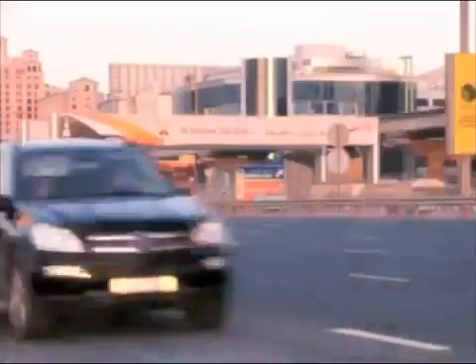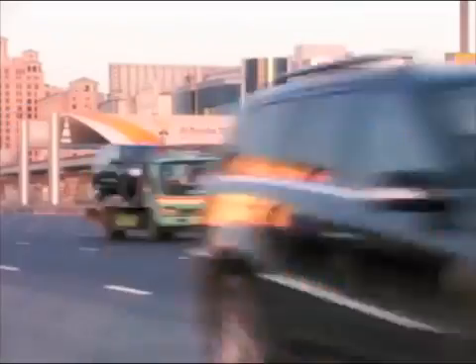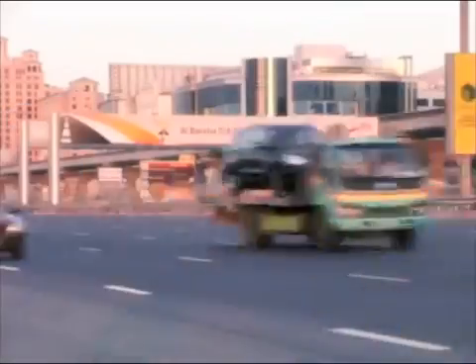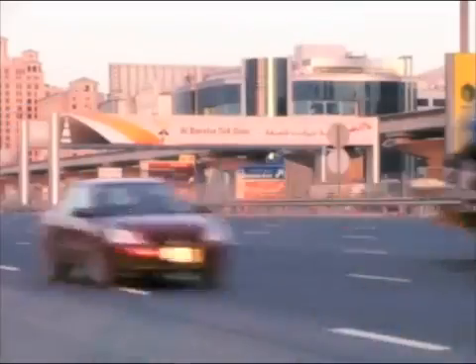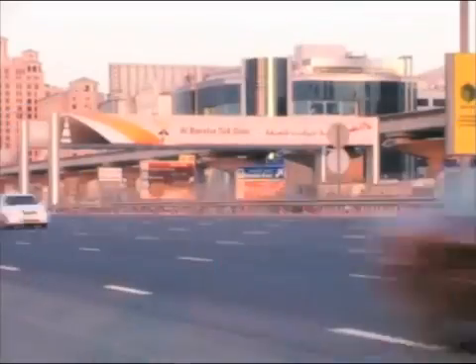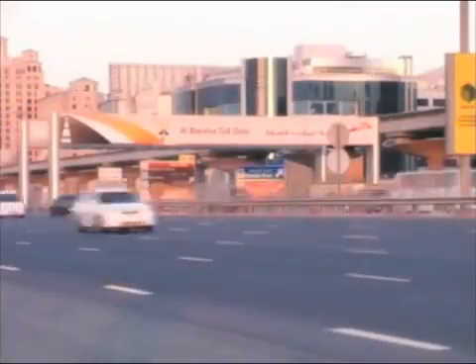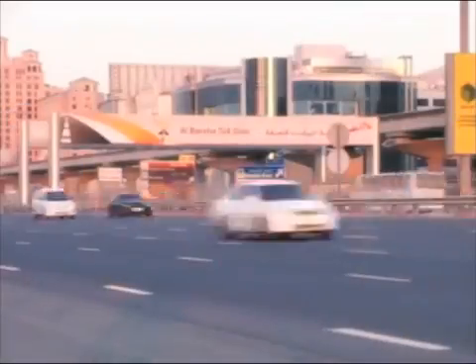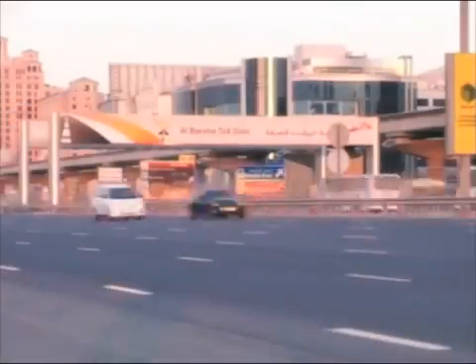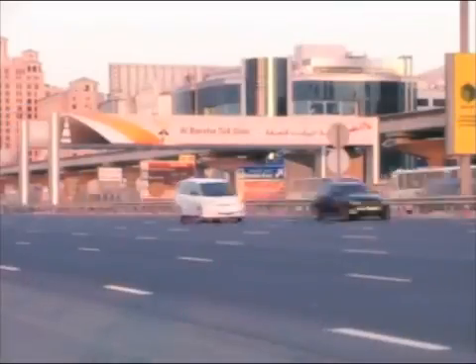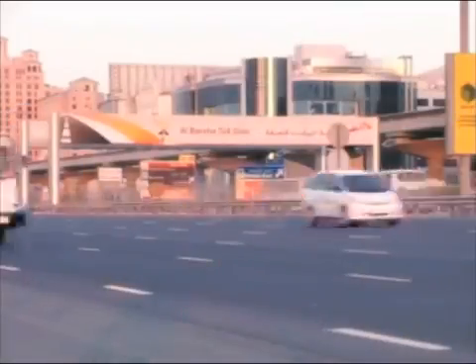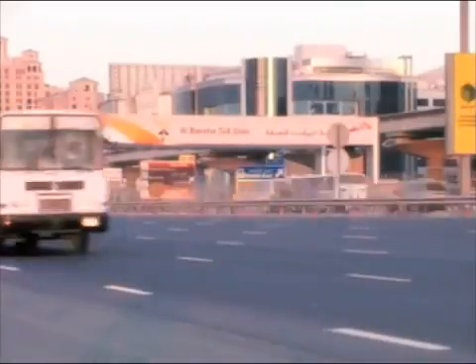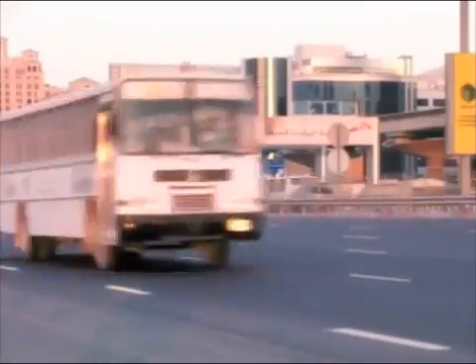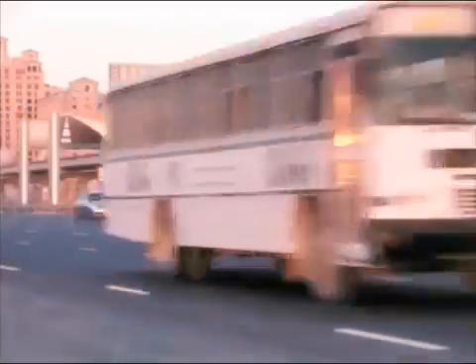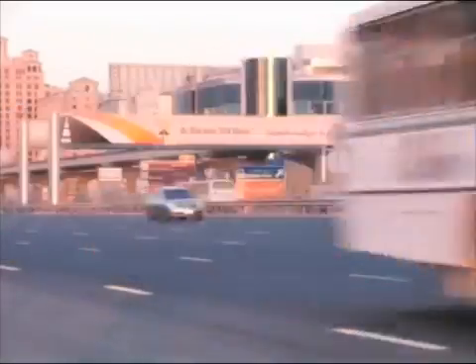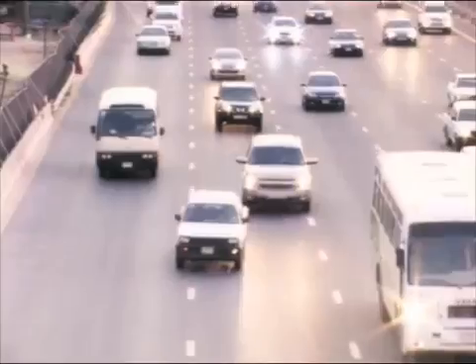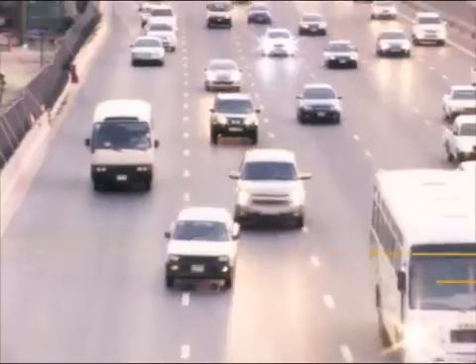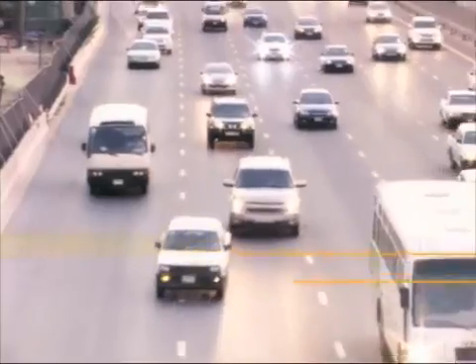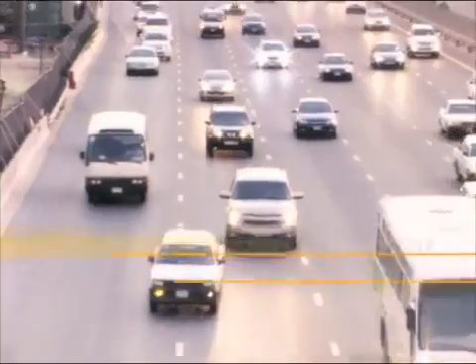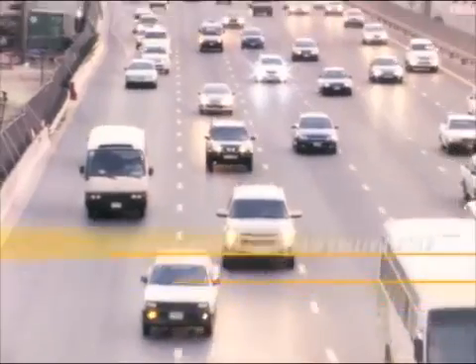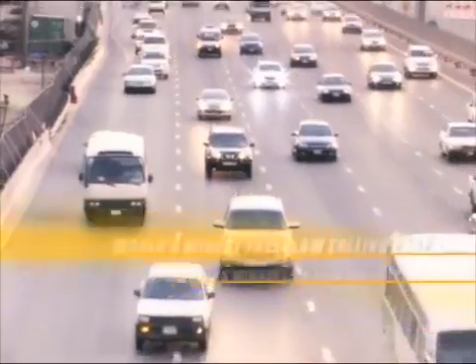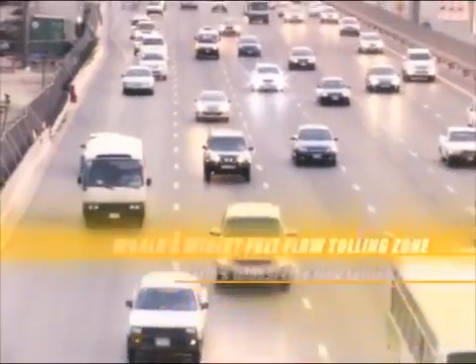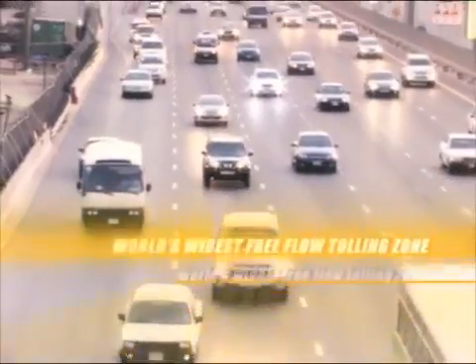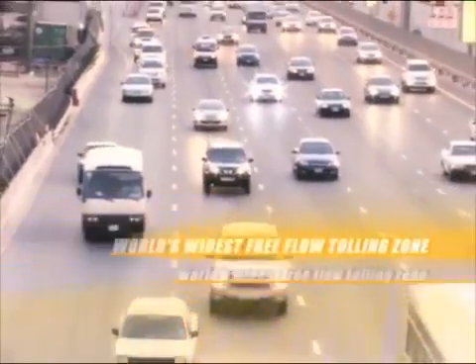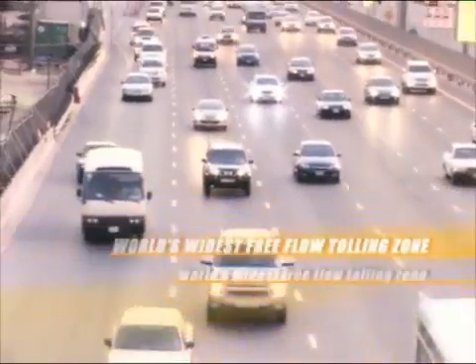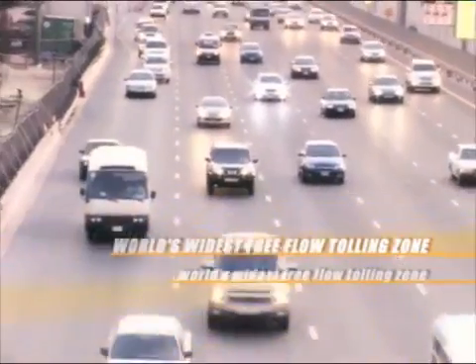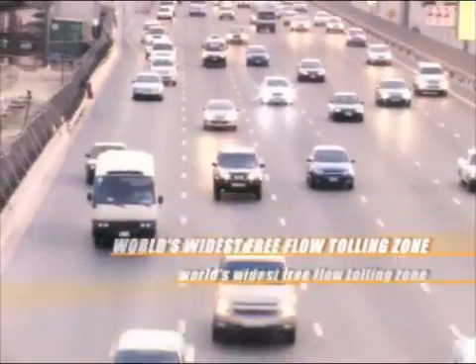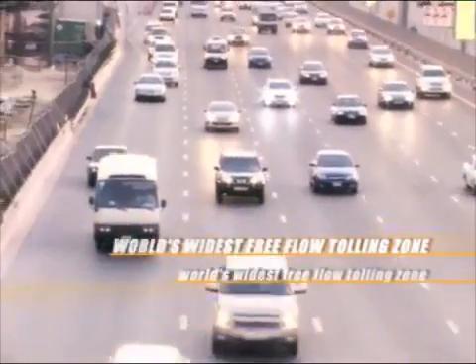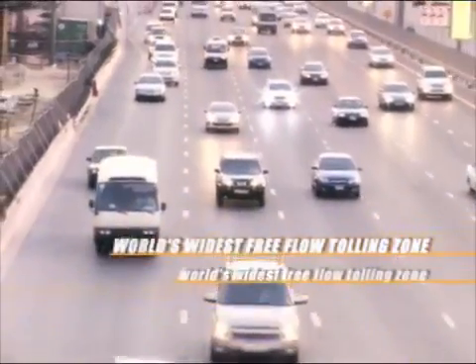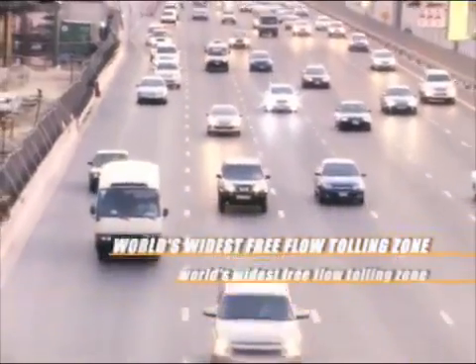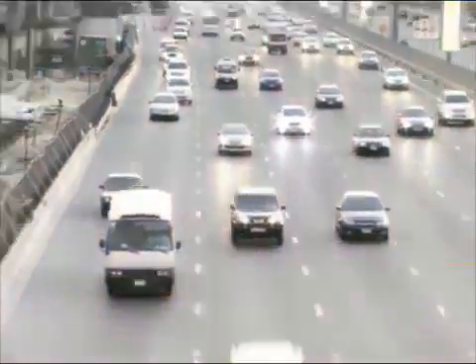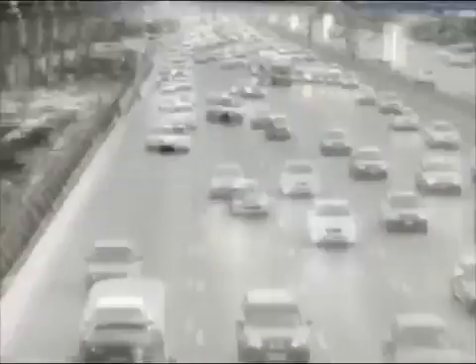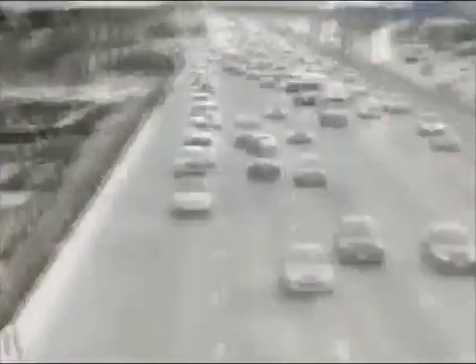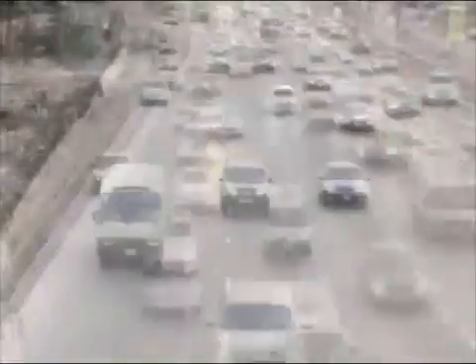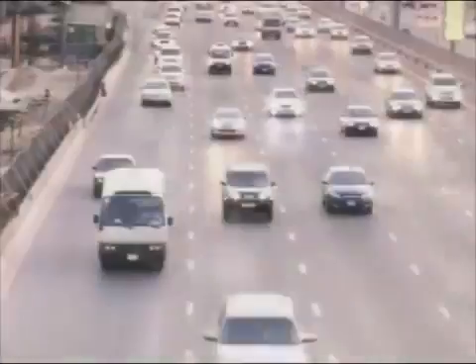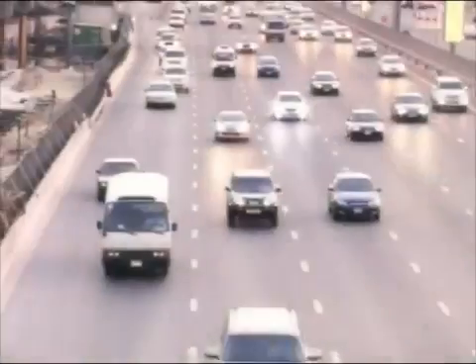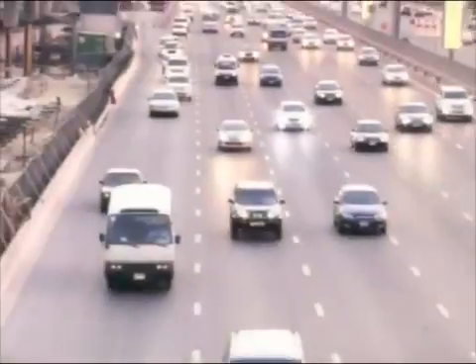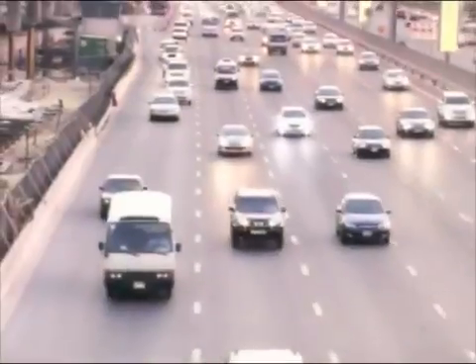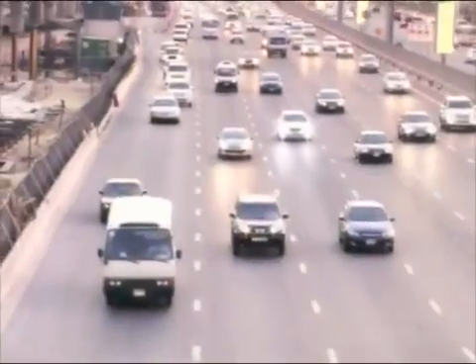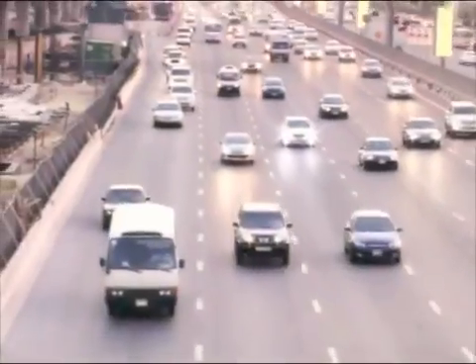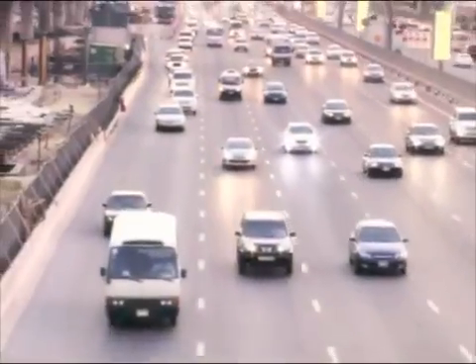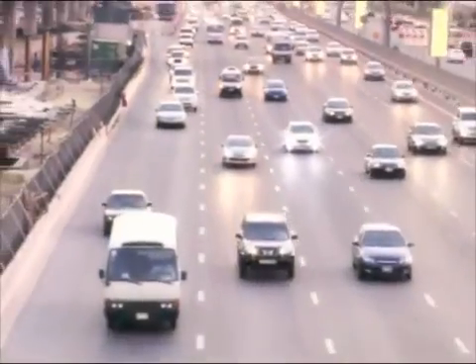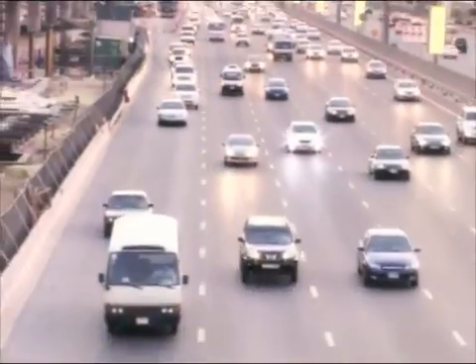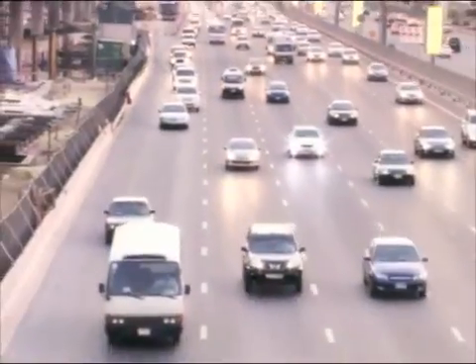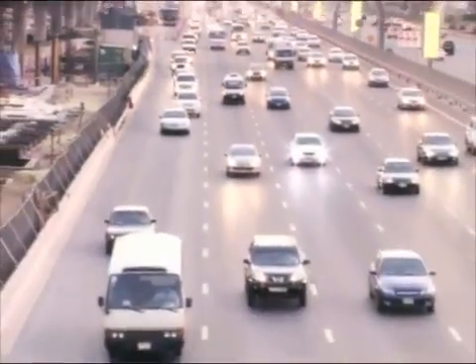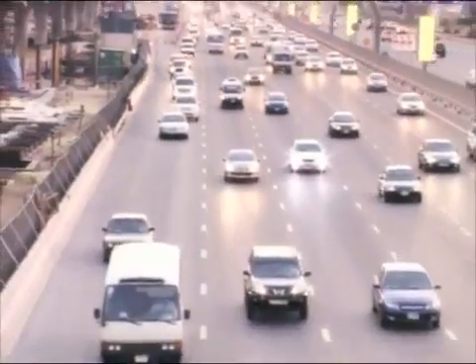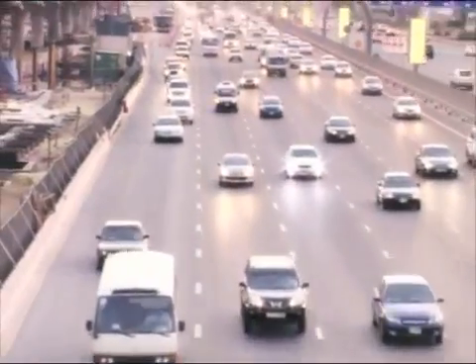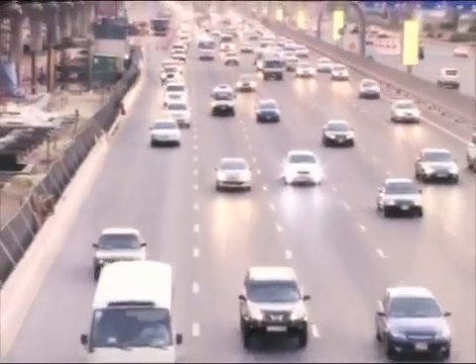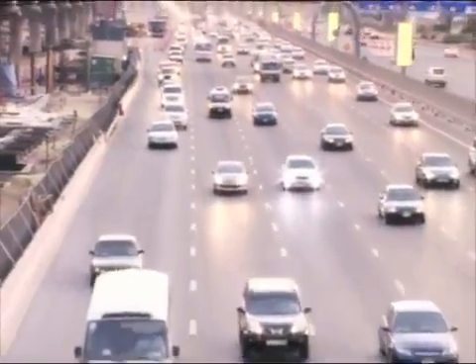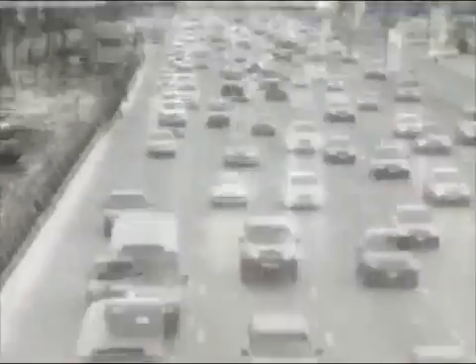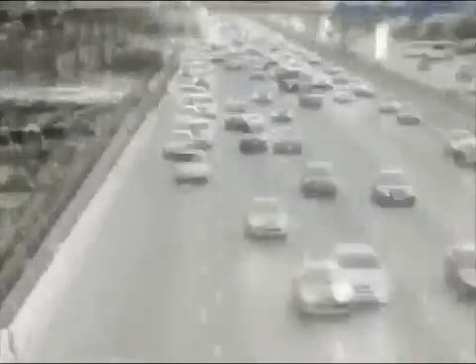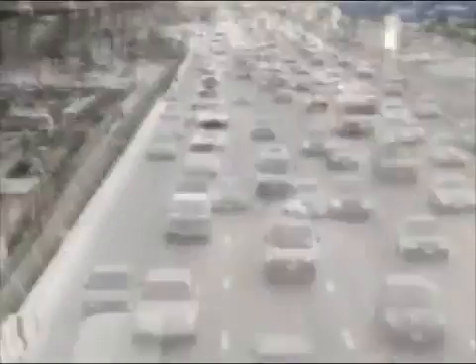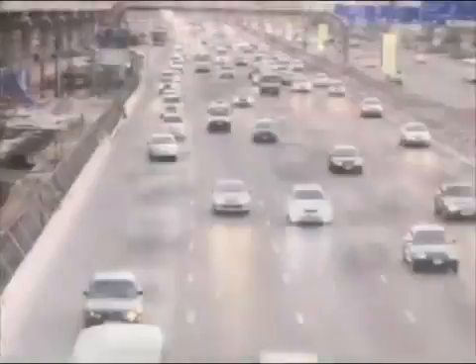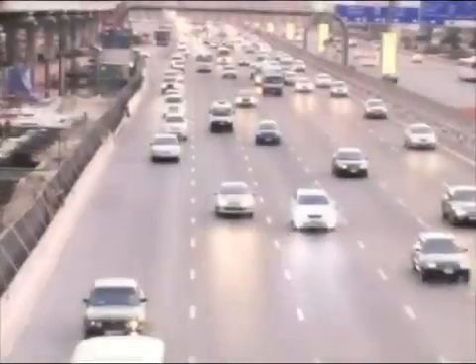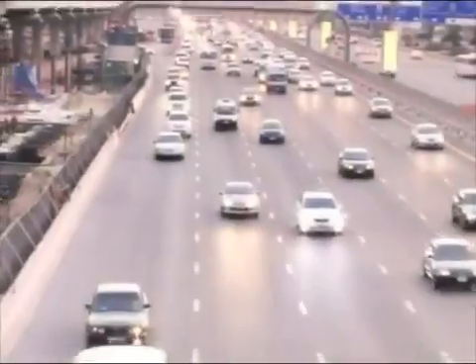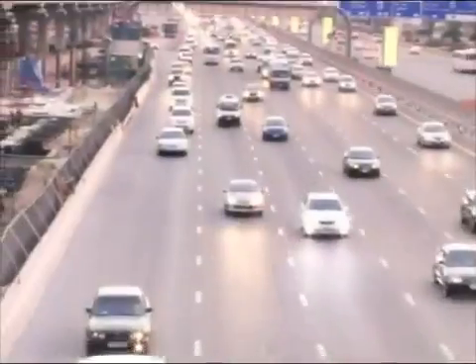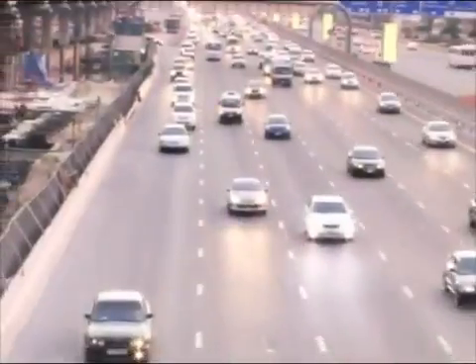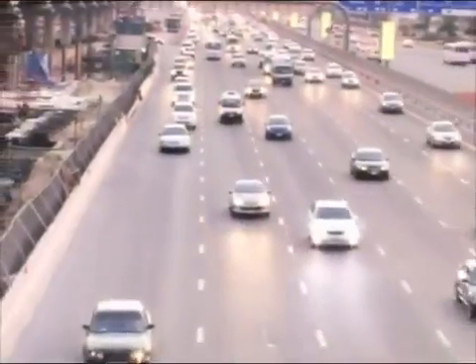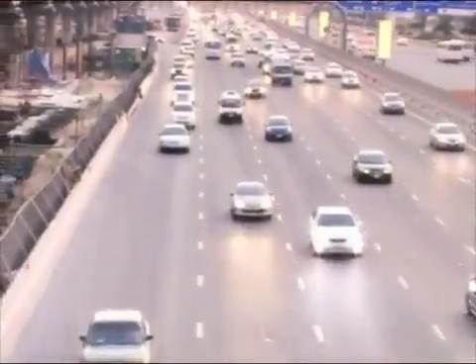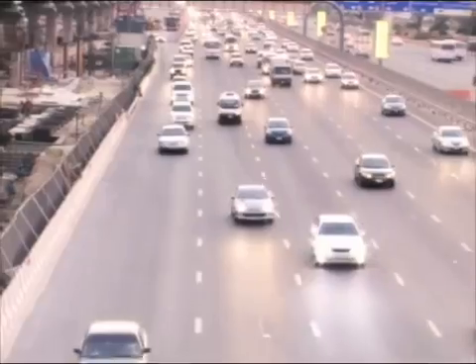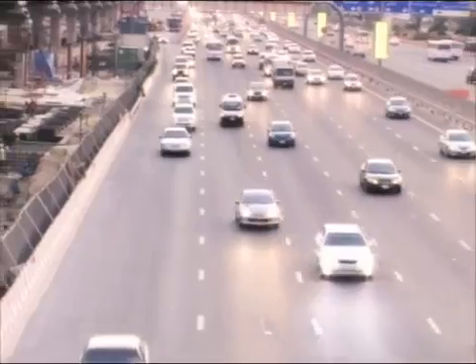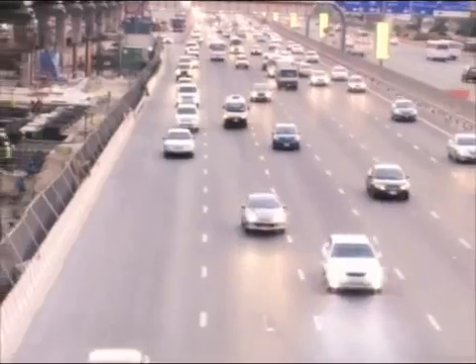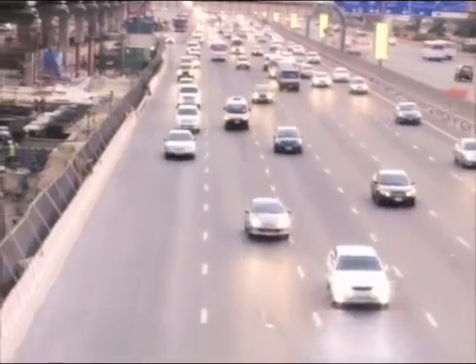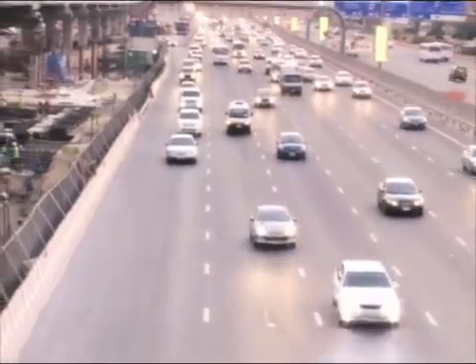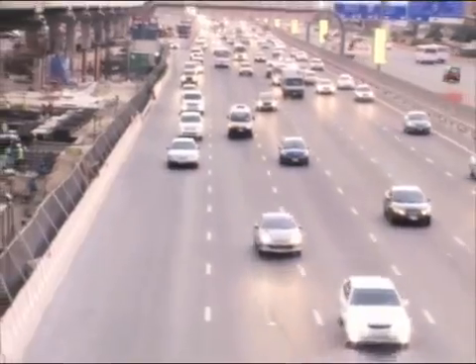Salic also features the world's widest free flow tolling zone at 40.3 metres, spanning seven lanes in one direction.